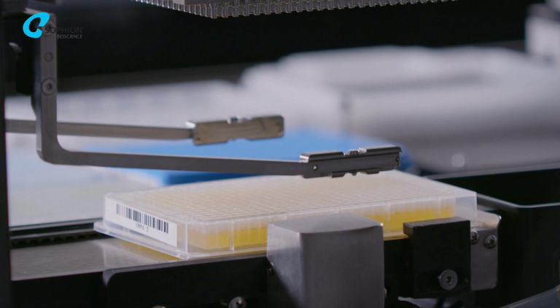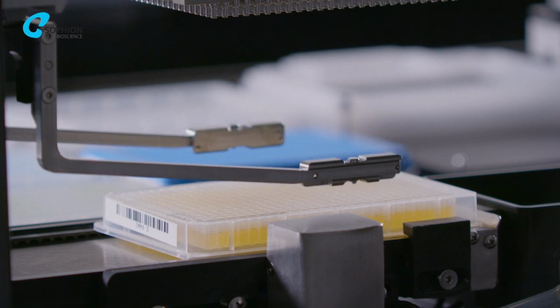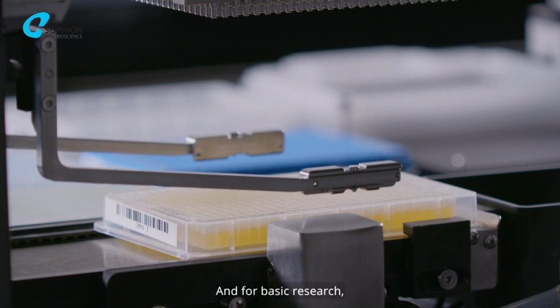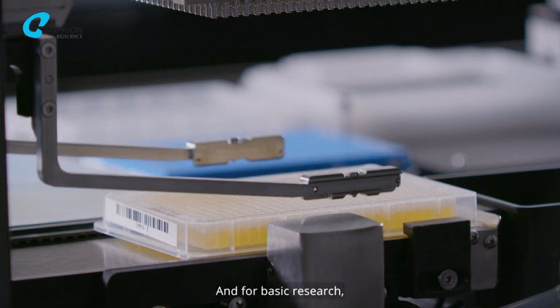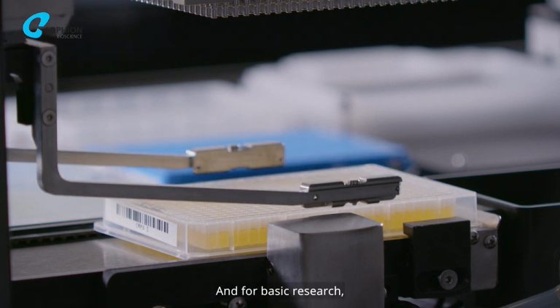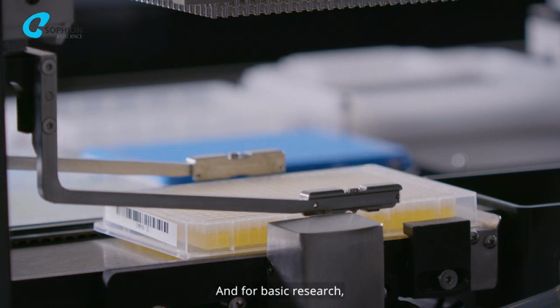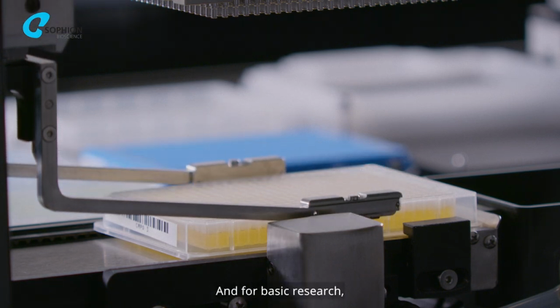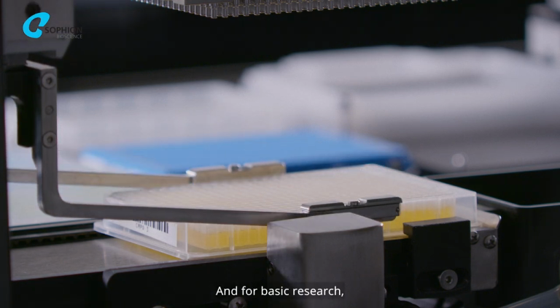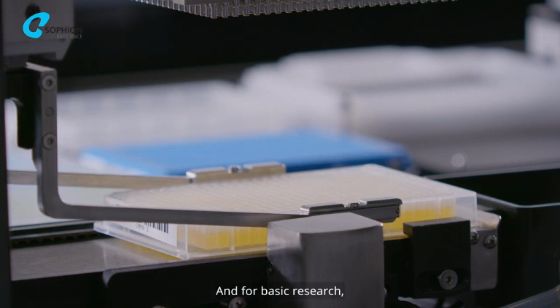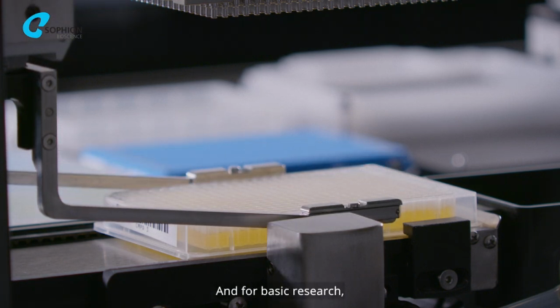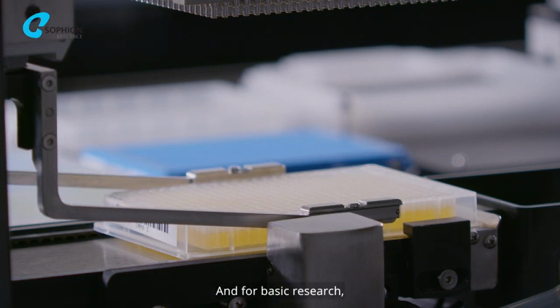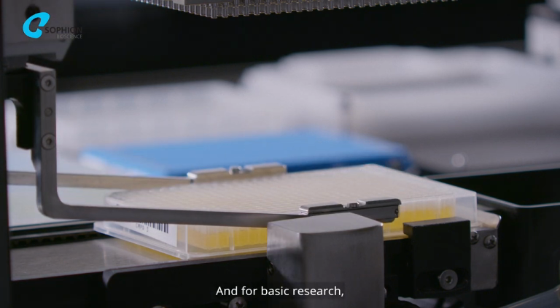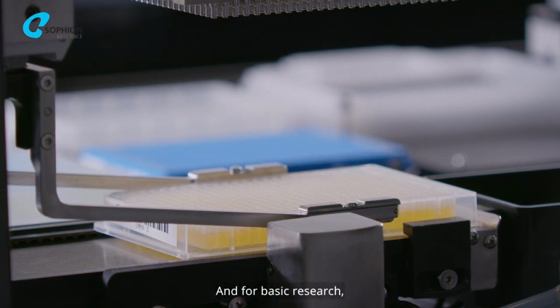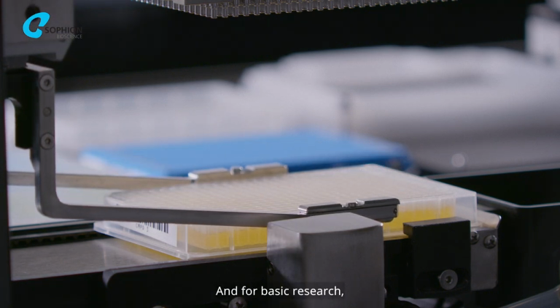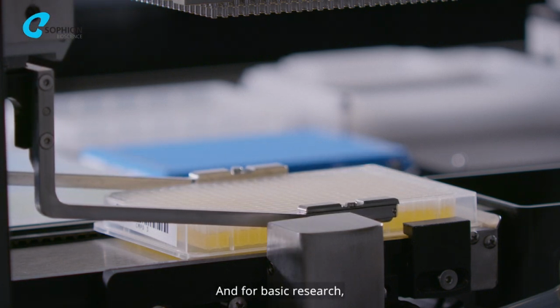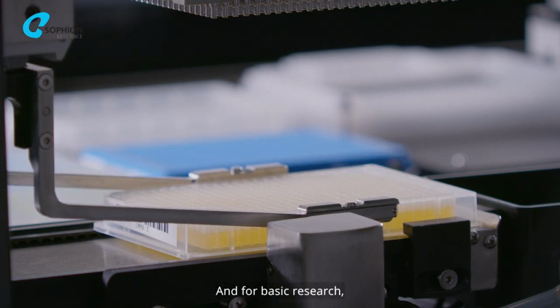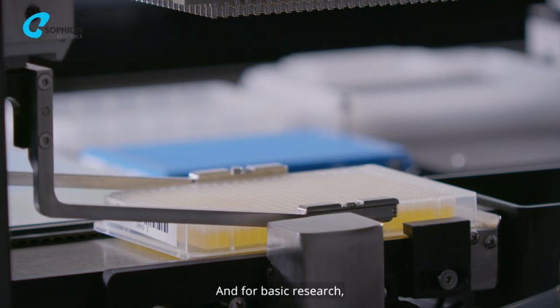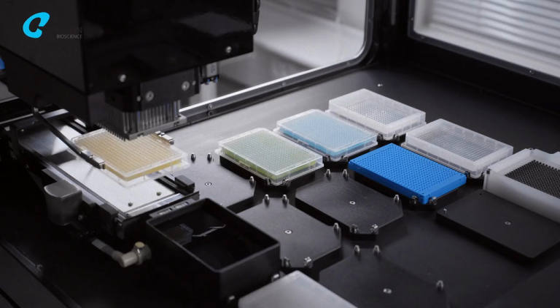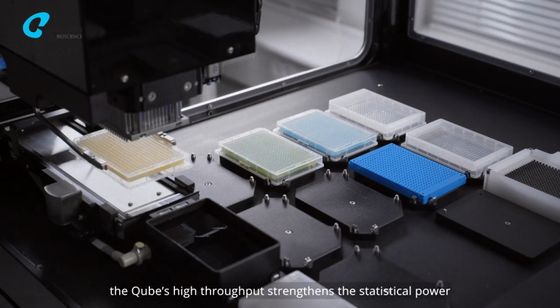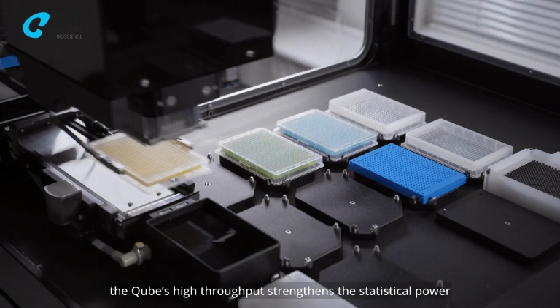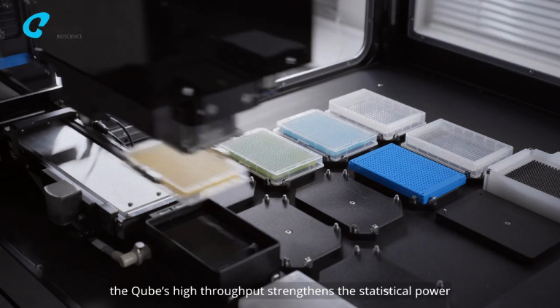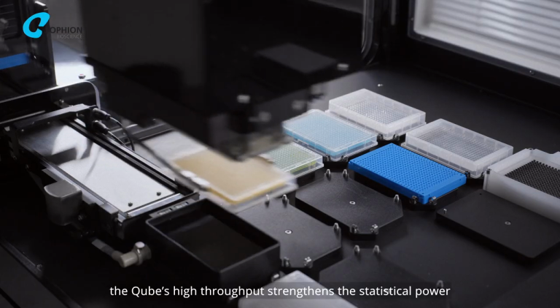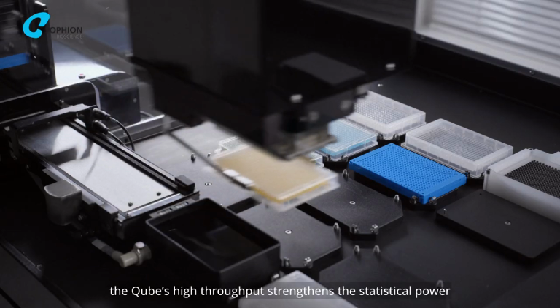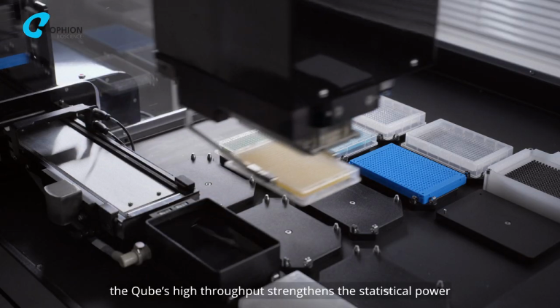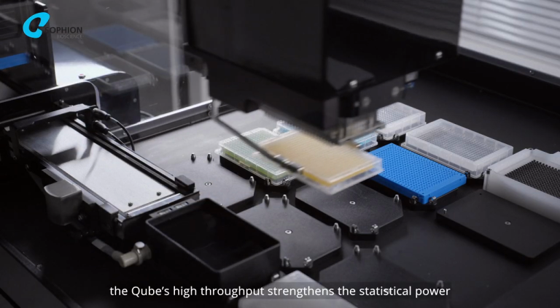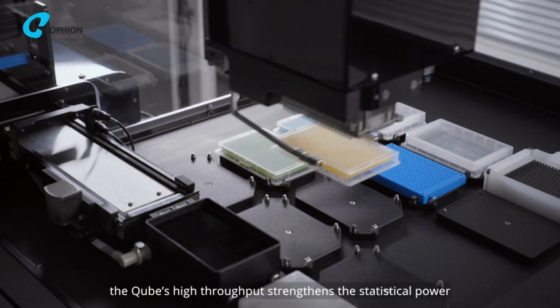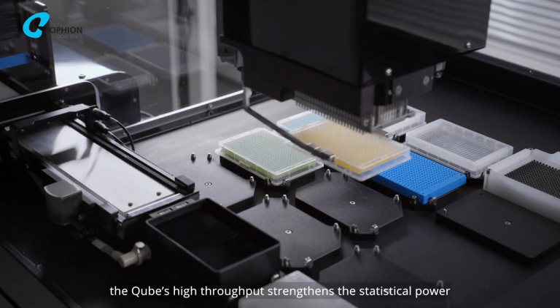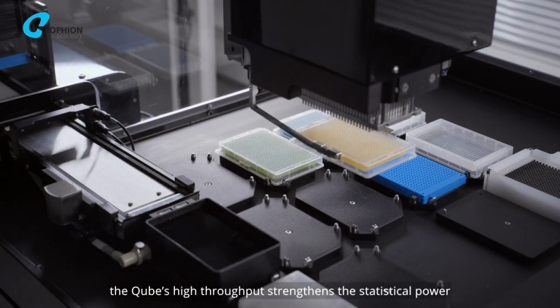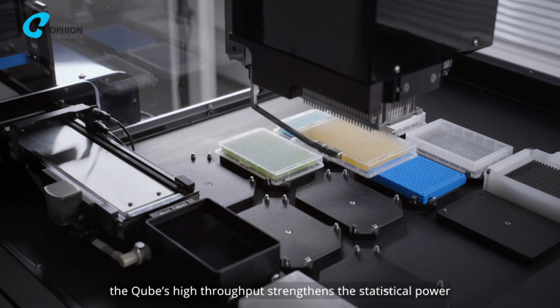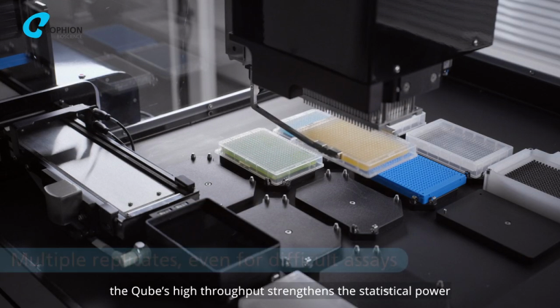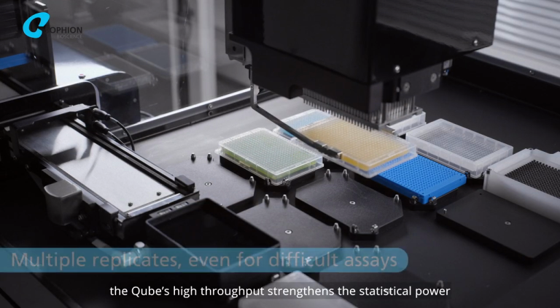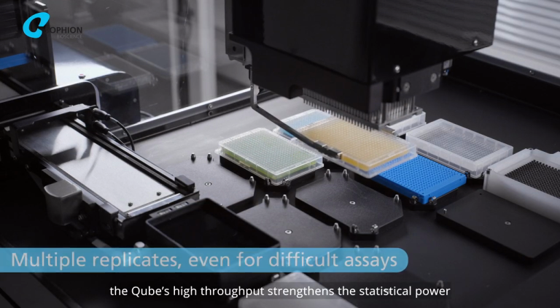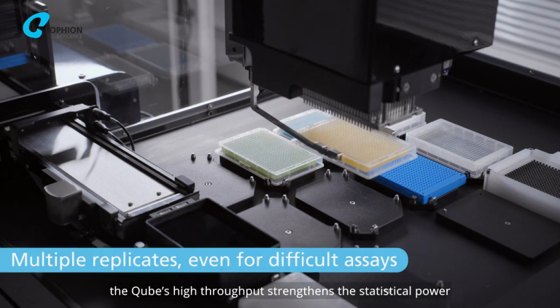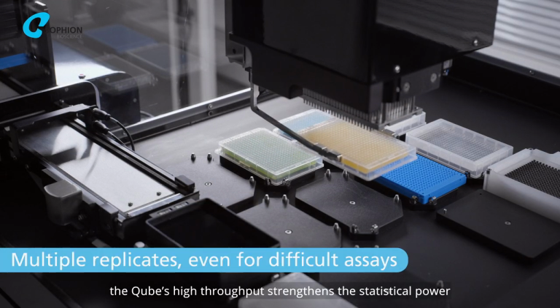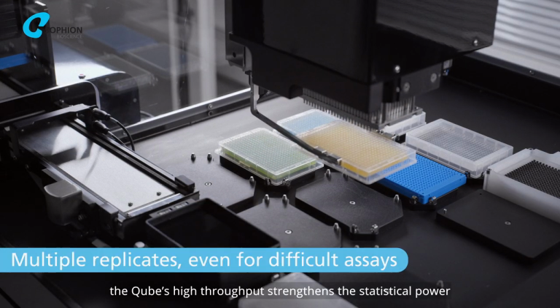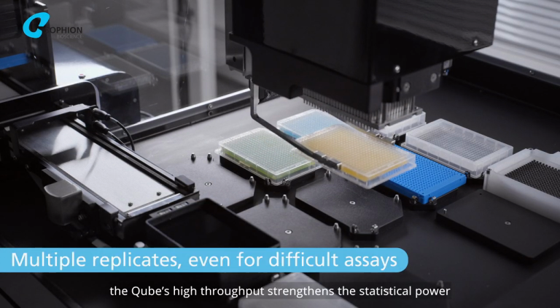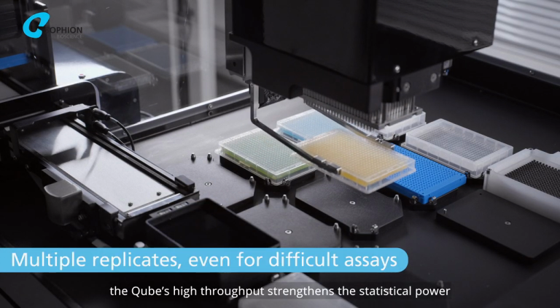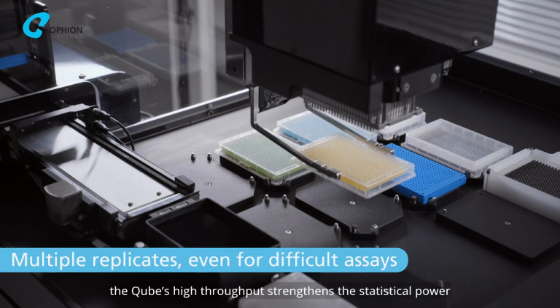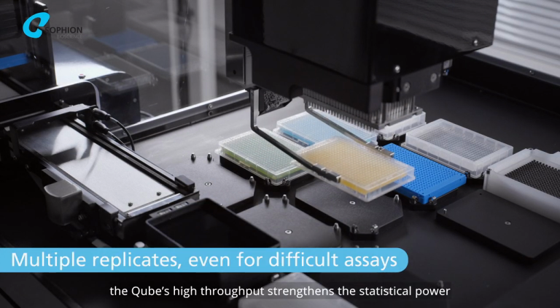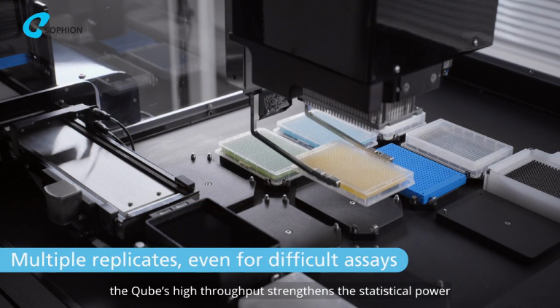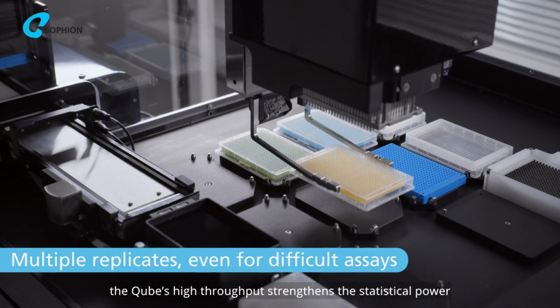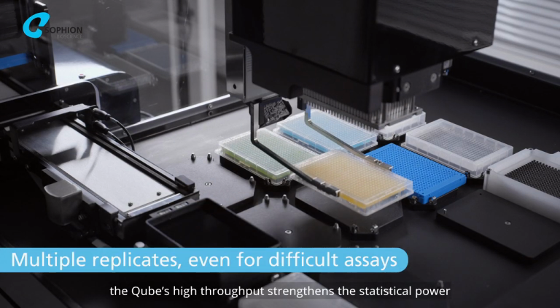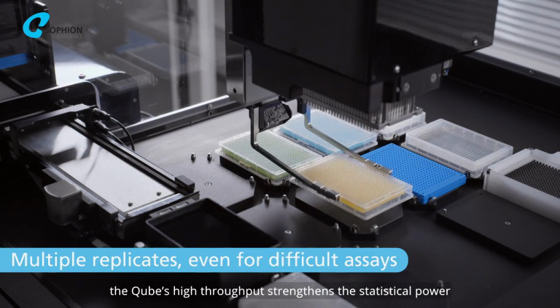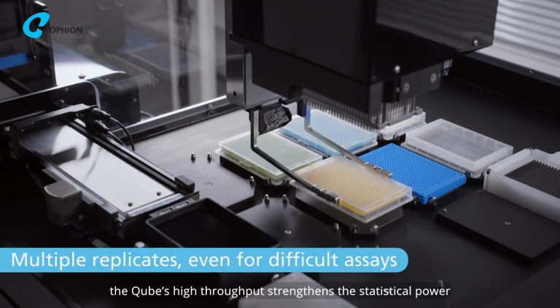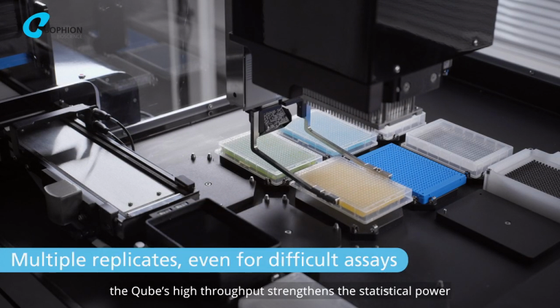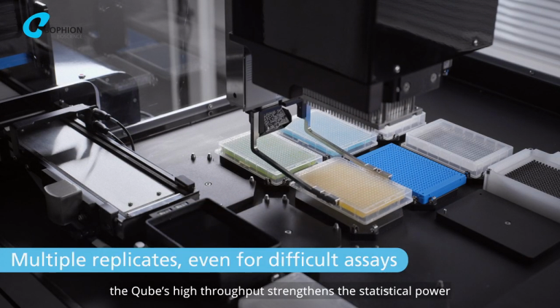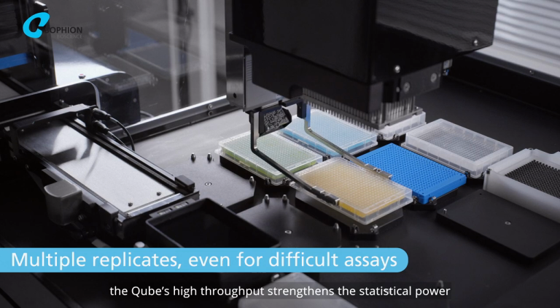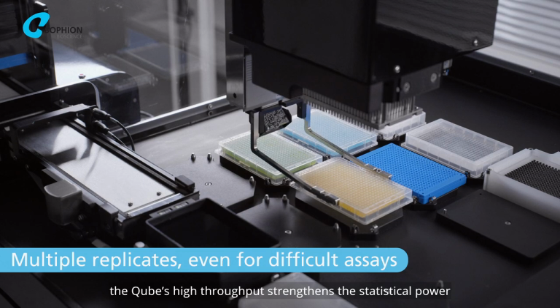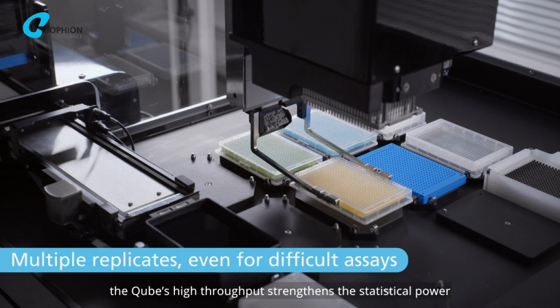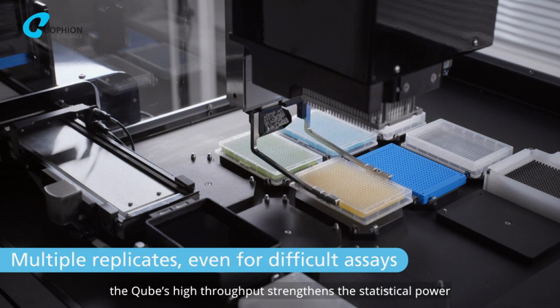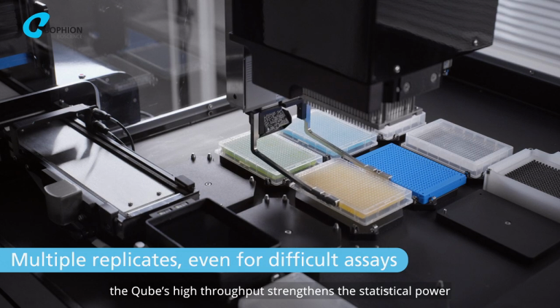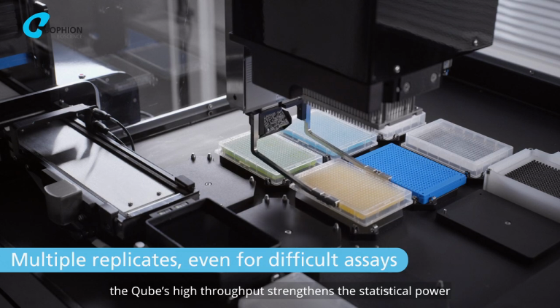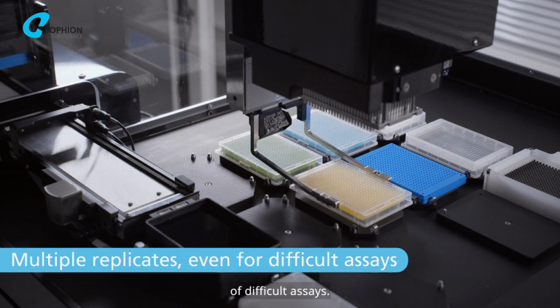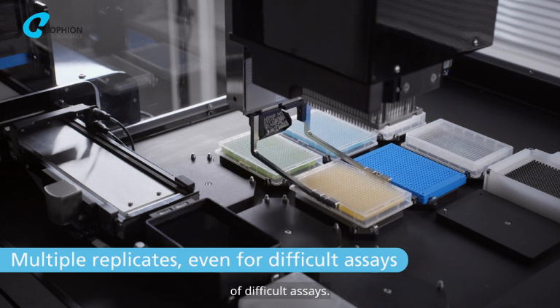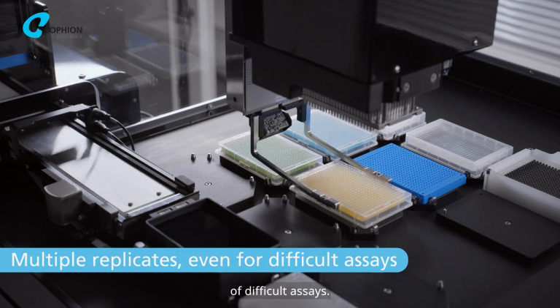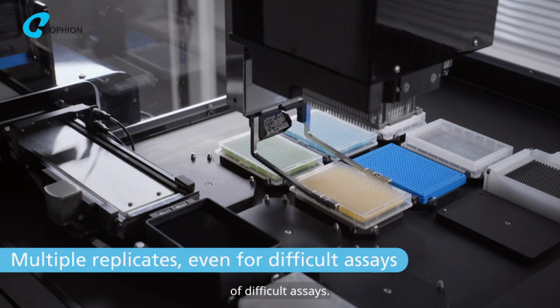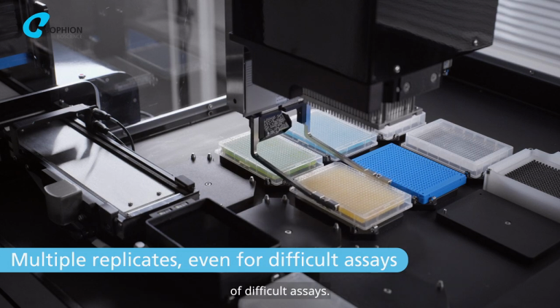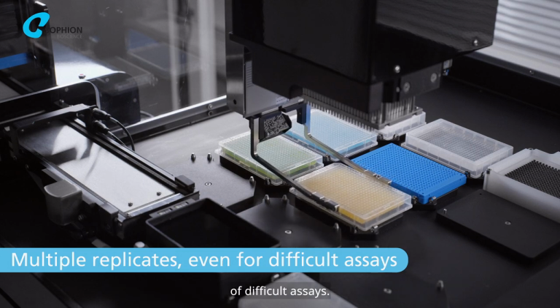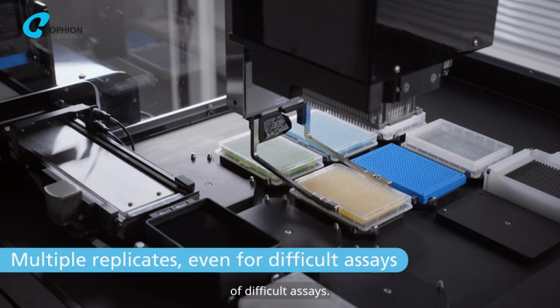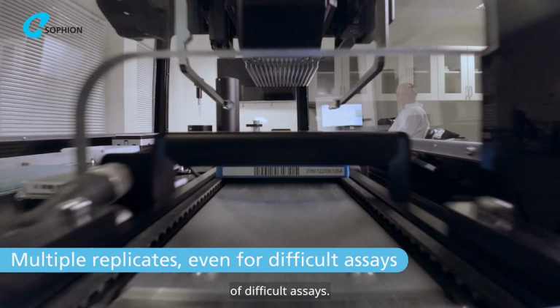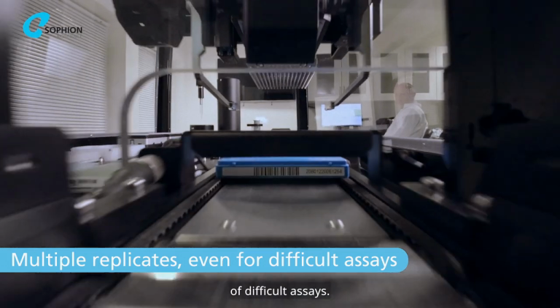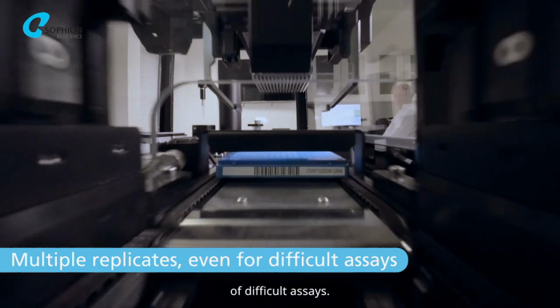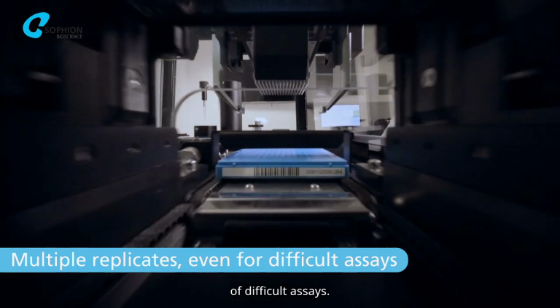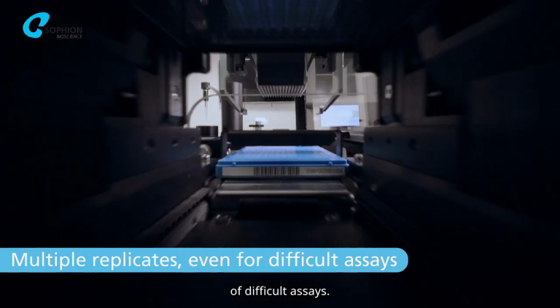And for basic research, the CUBE's high throughput strengthens the statistical power of difficult assays.